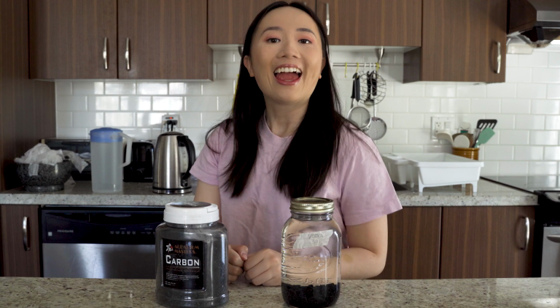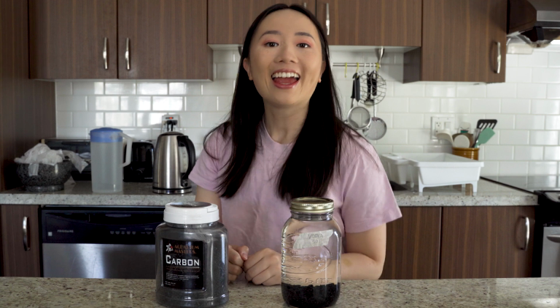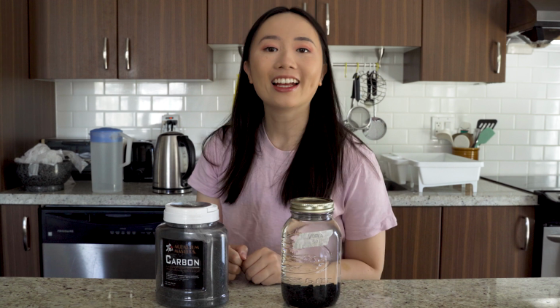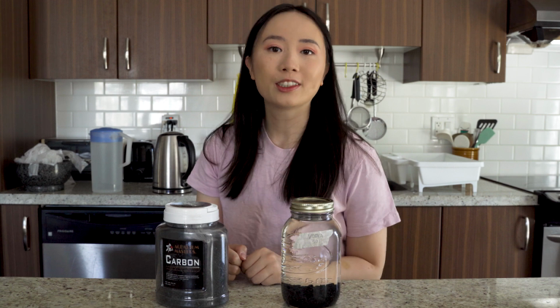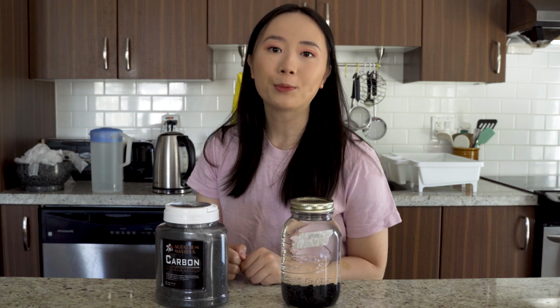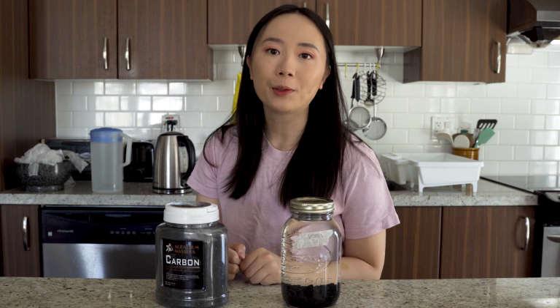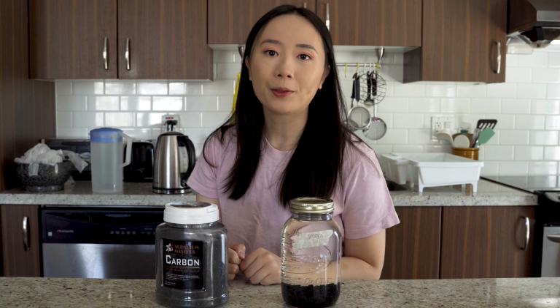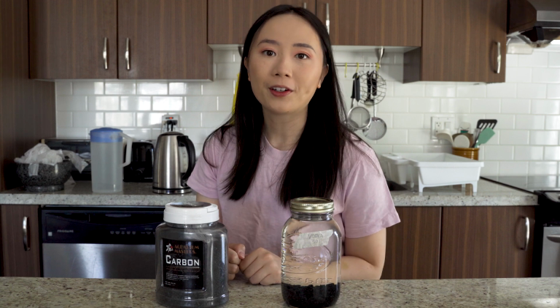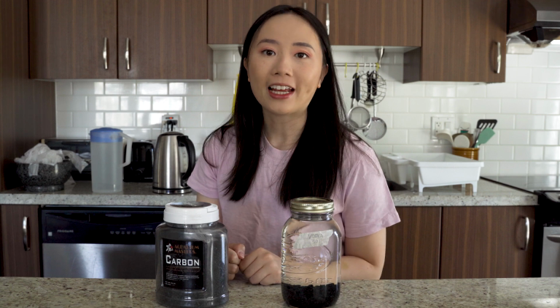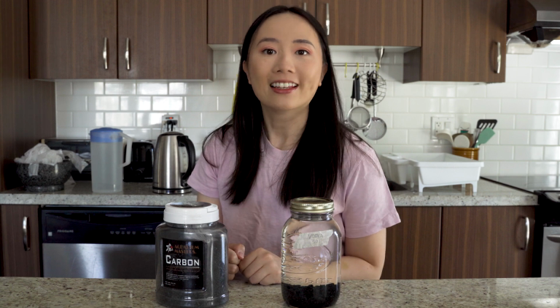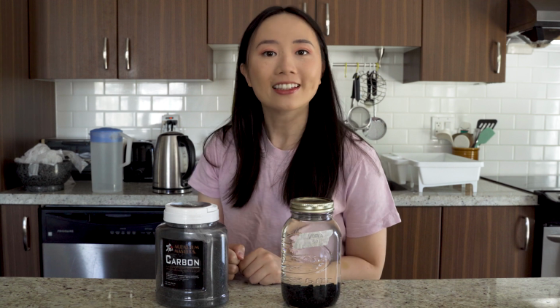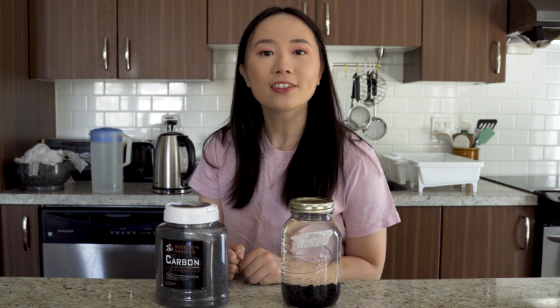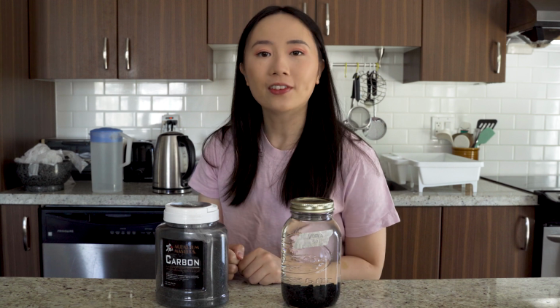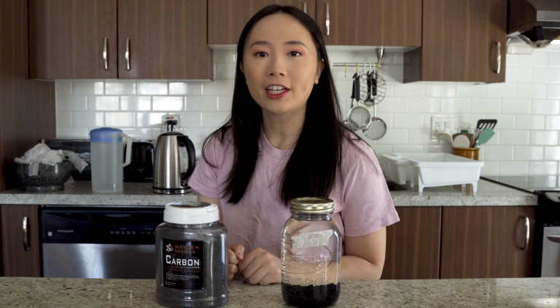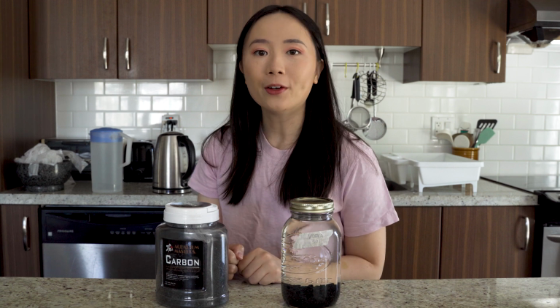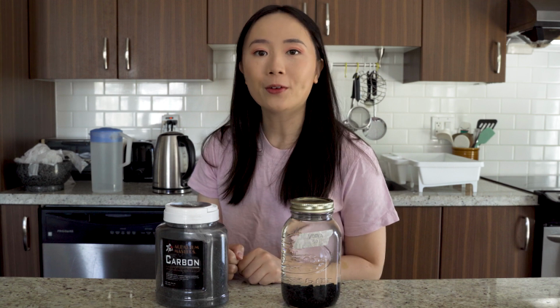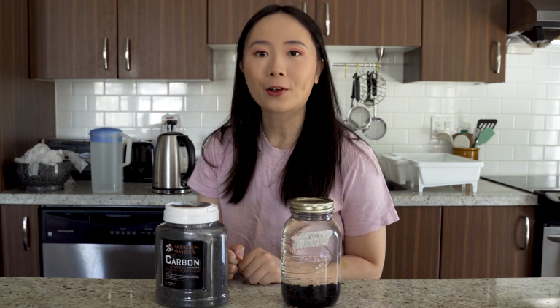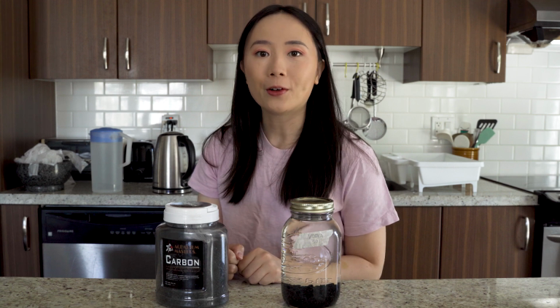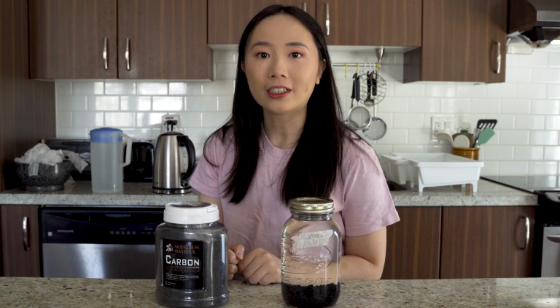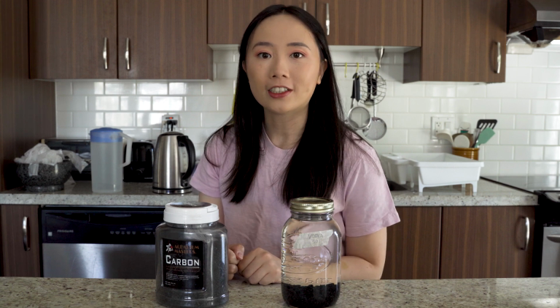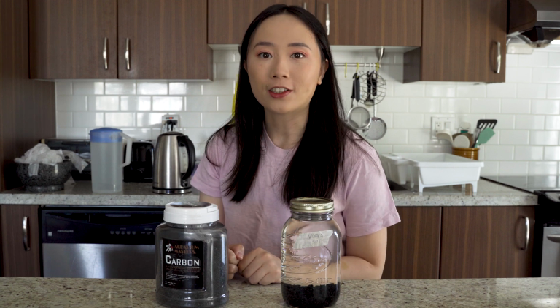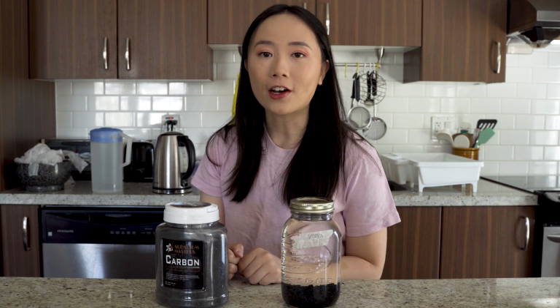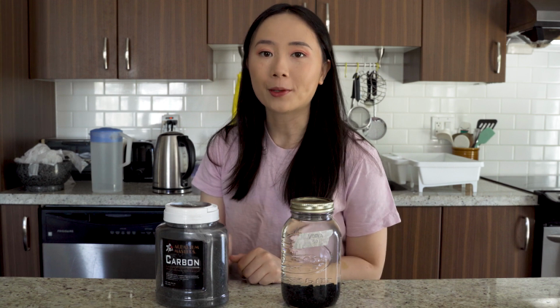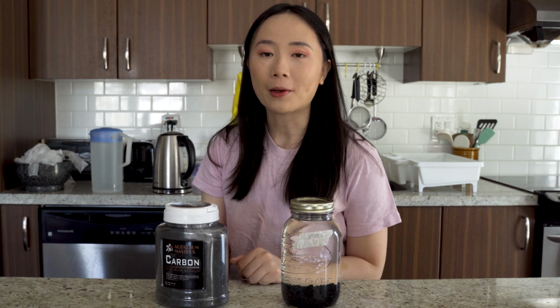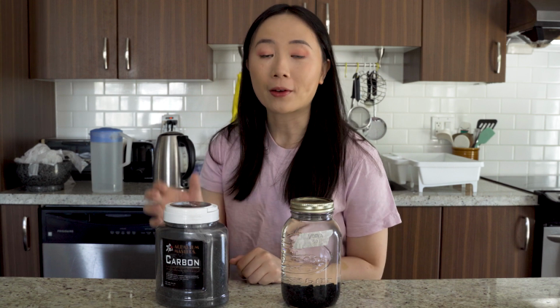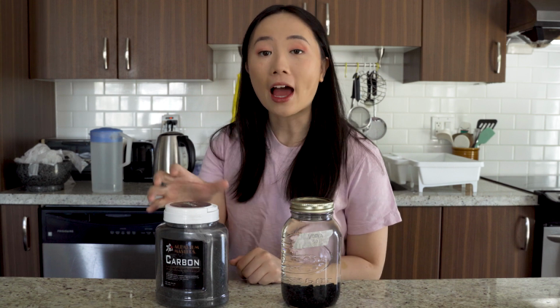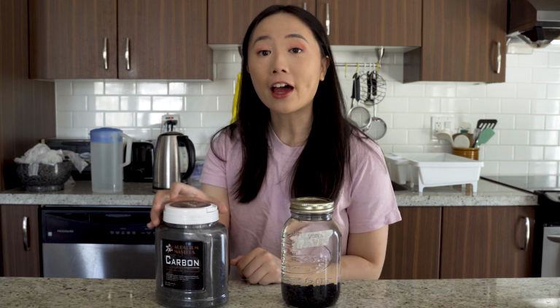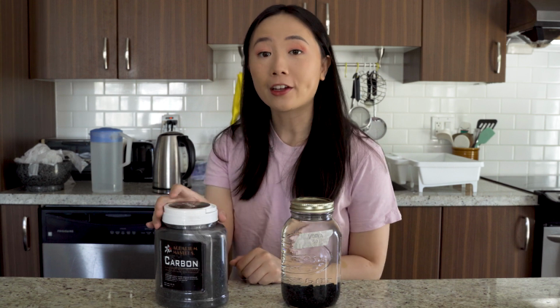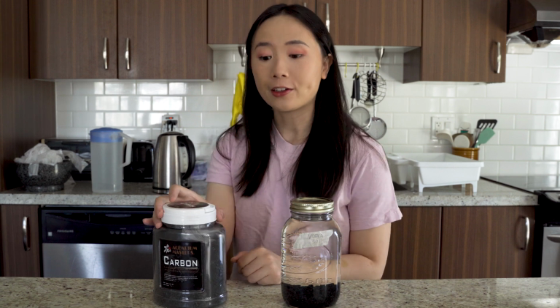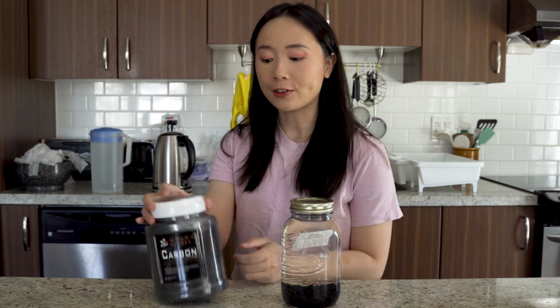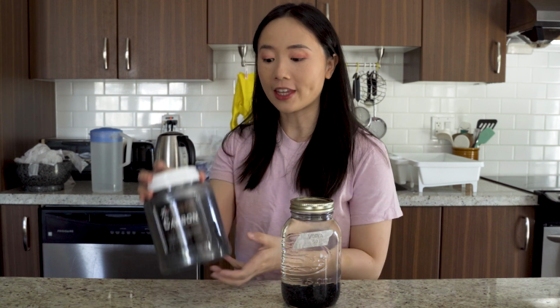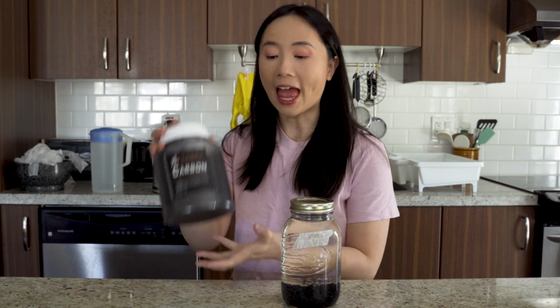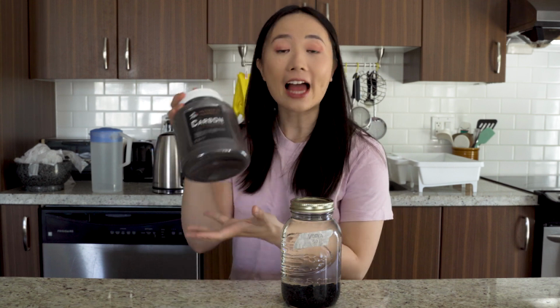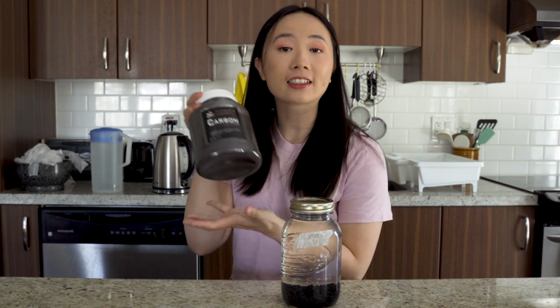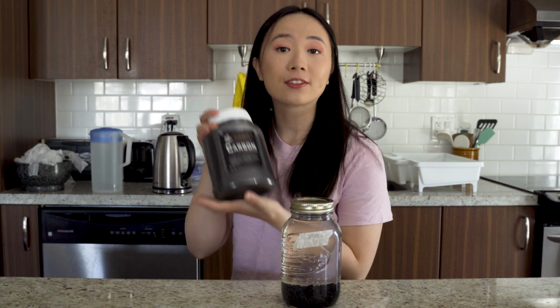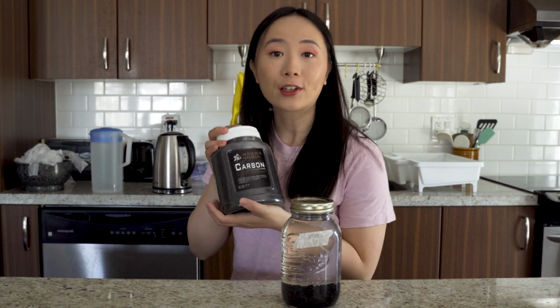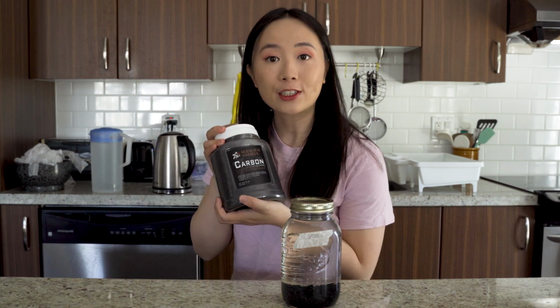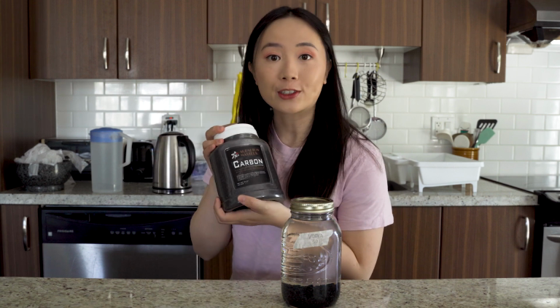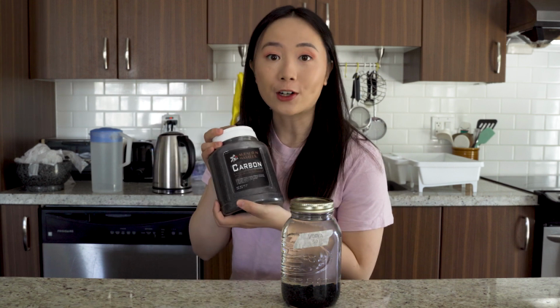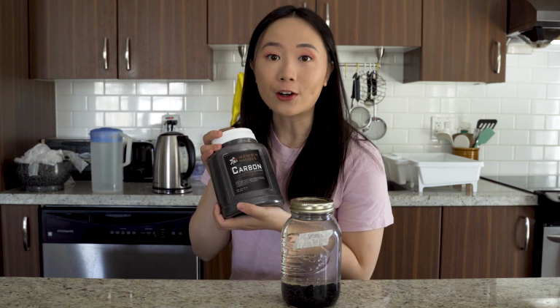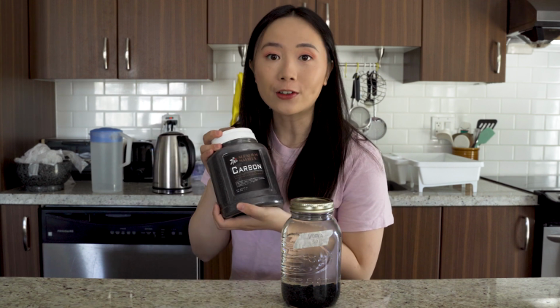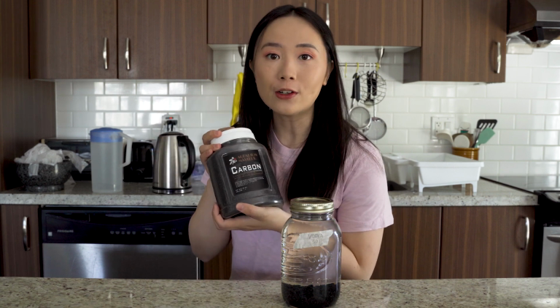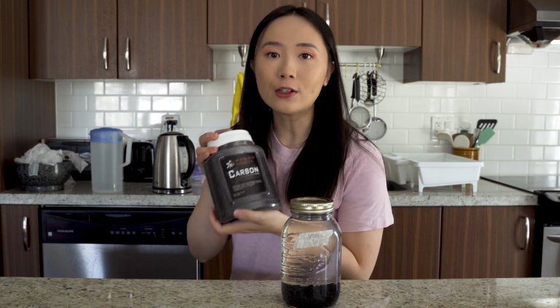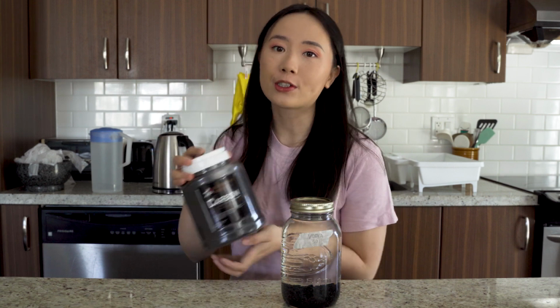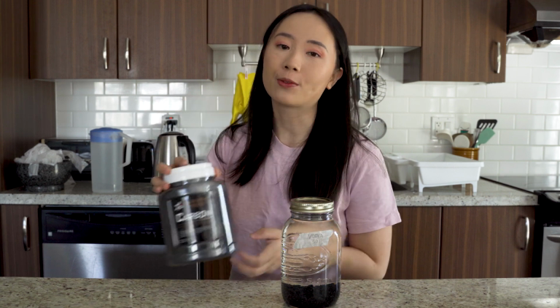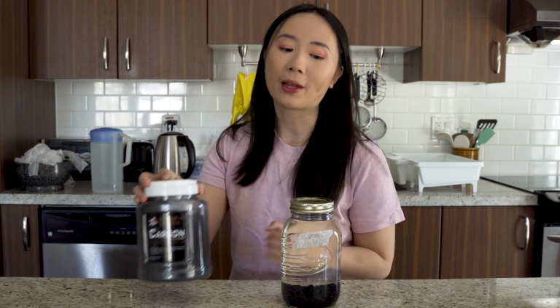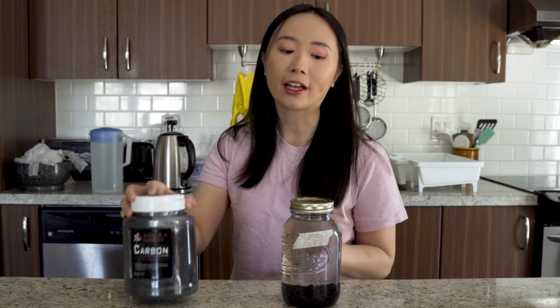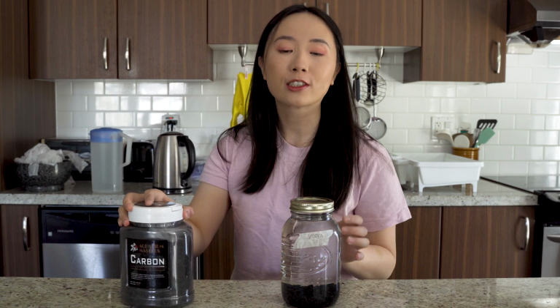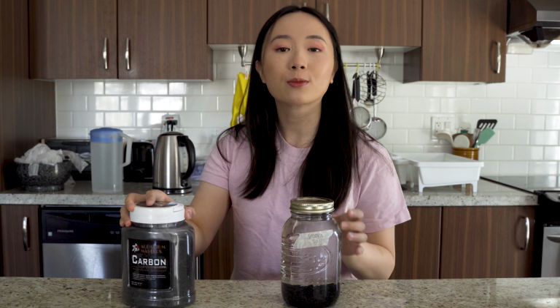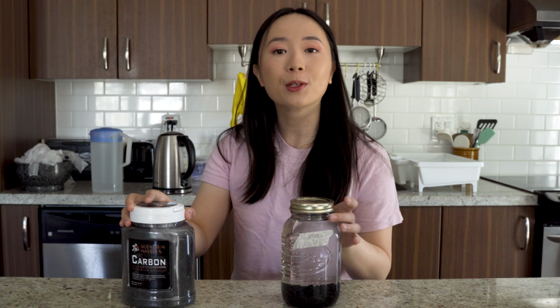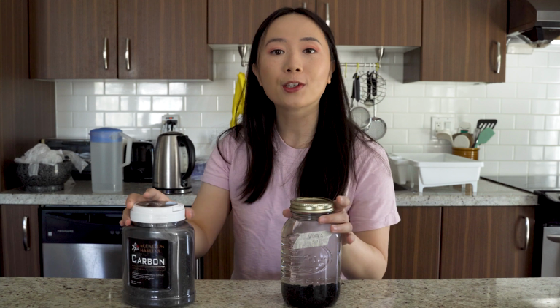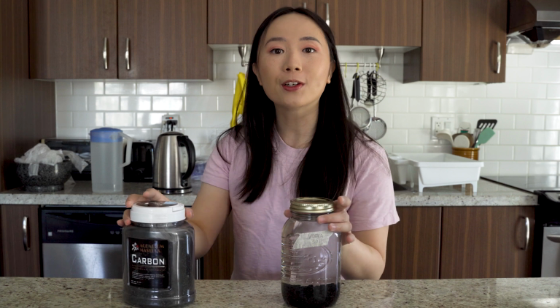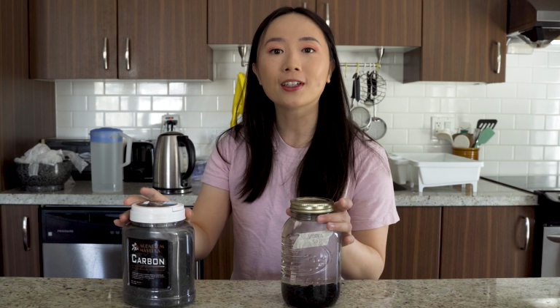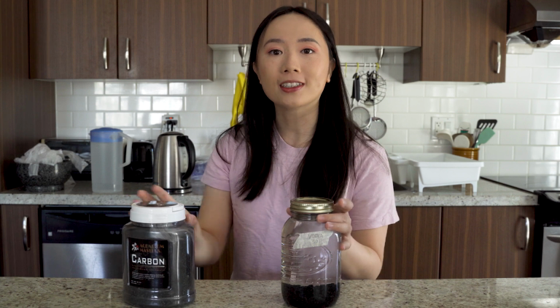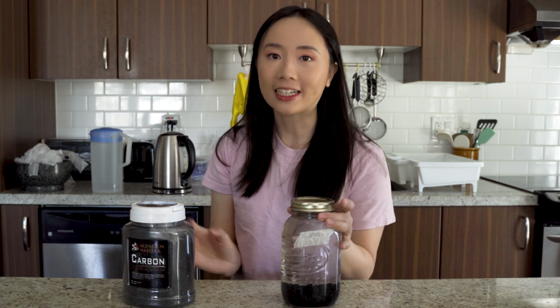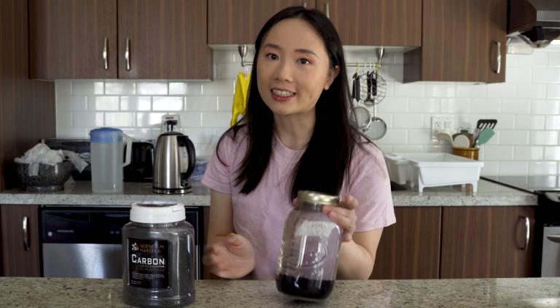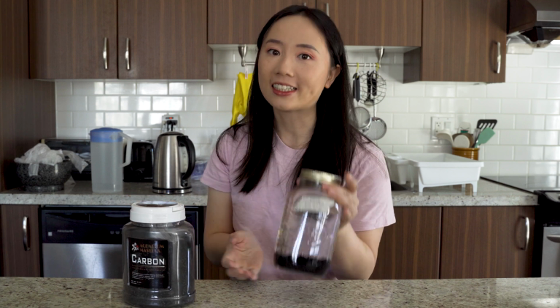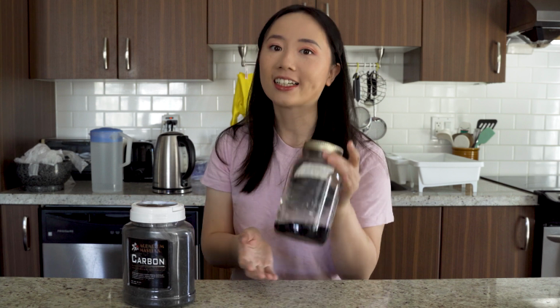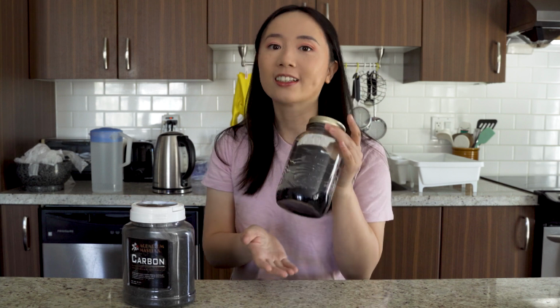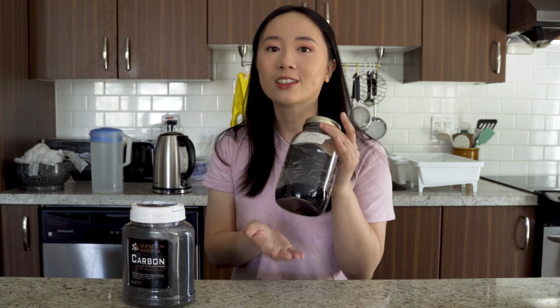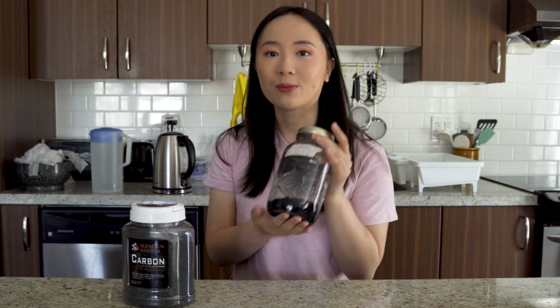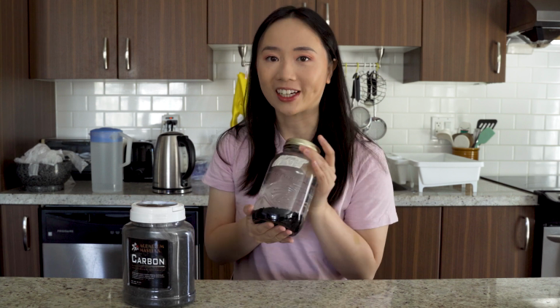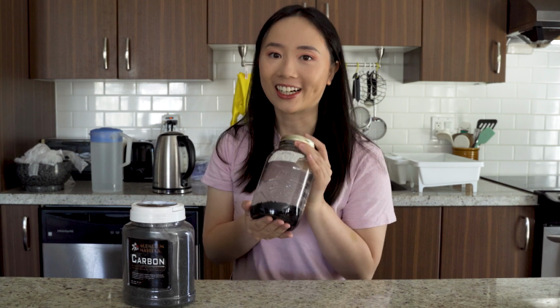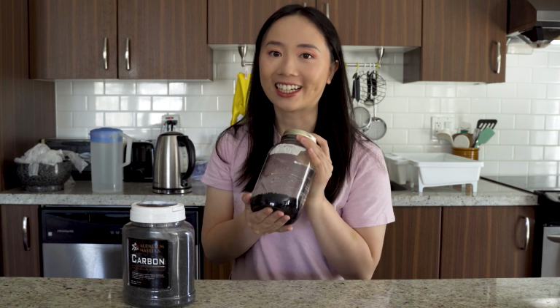Hey it's BrewBird! In this video we're going to talk about how to use activated charcoal to make smoother tasting spirits.